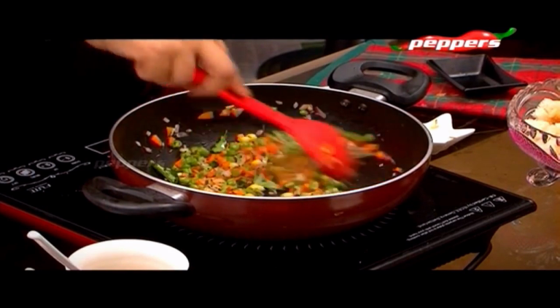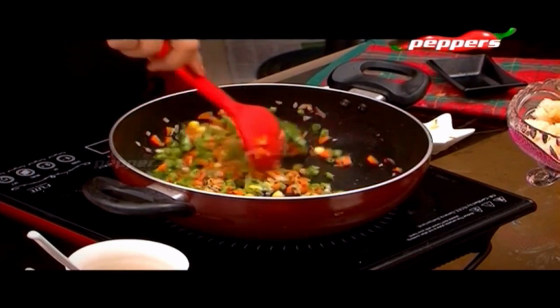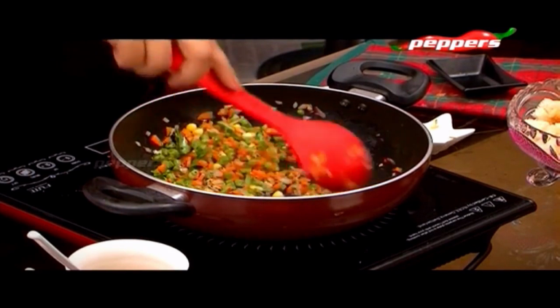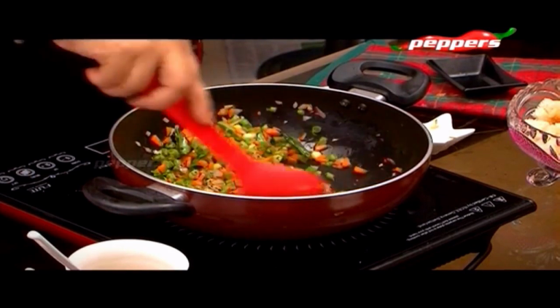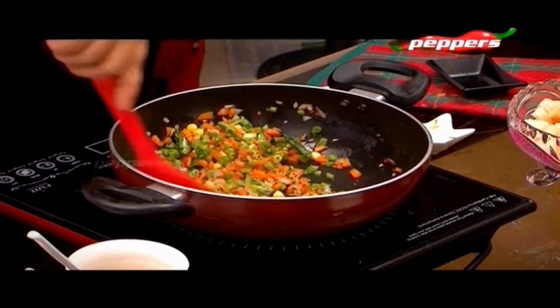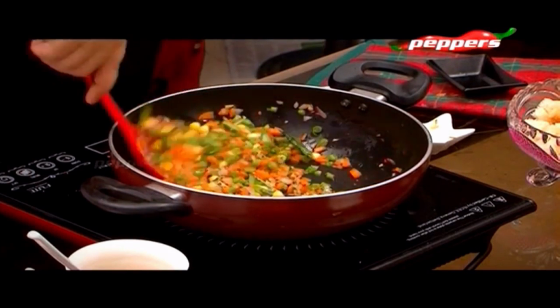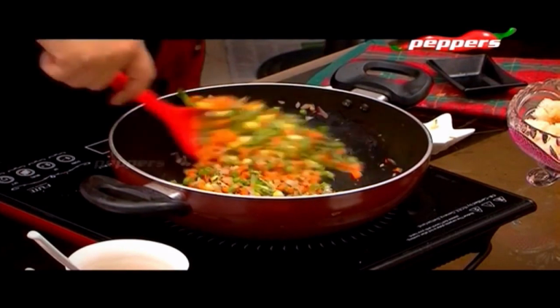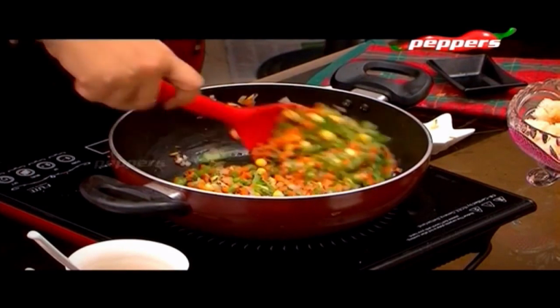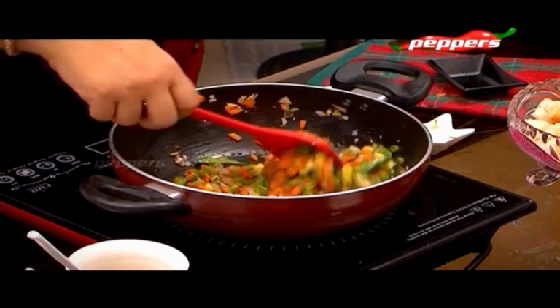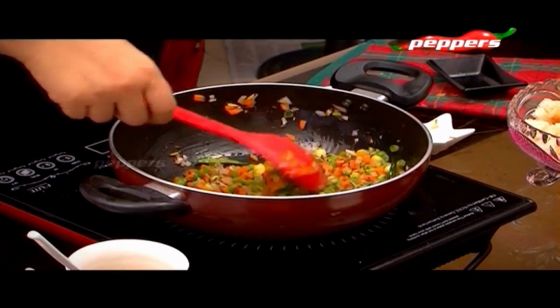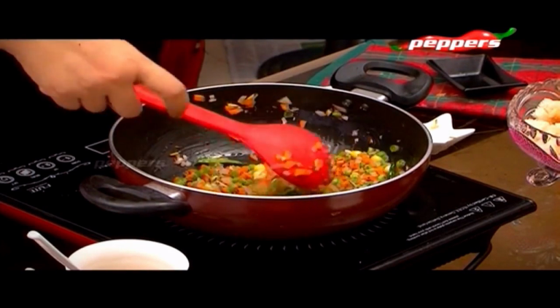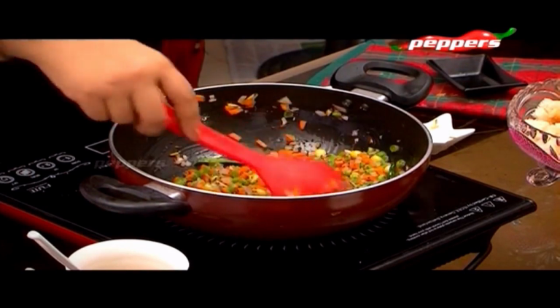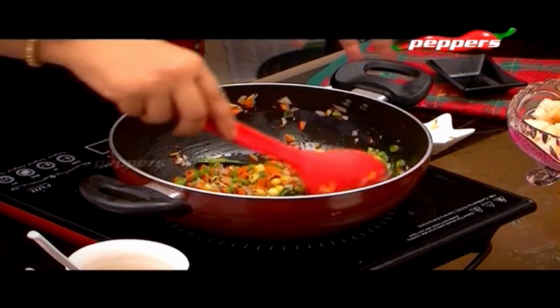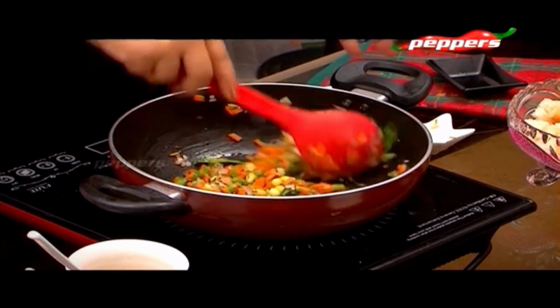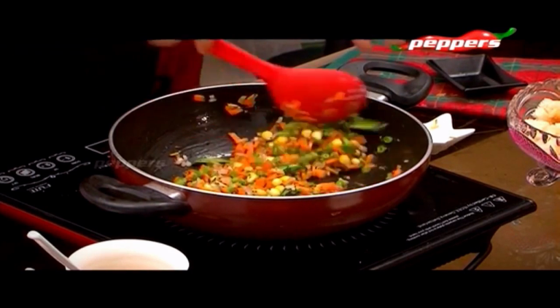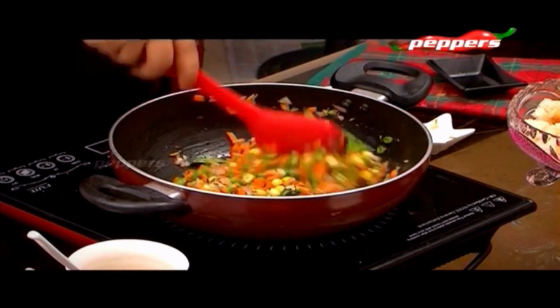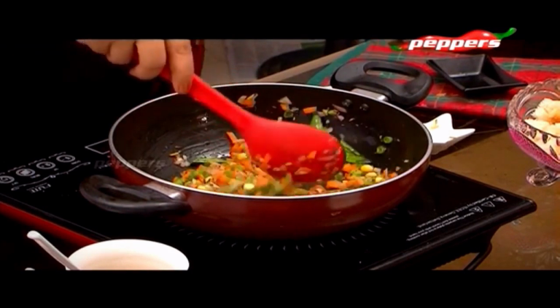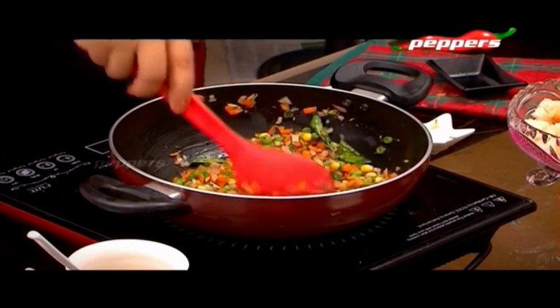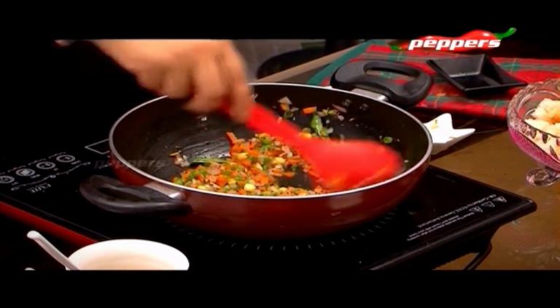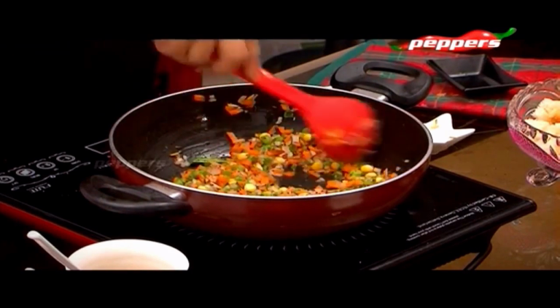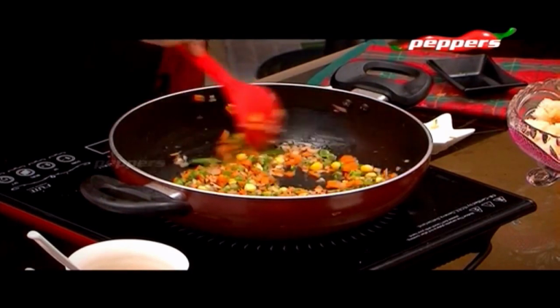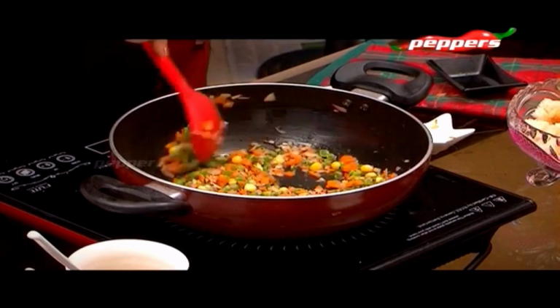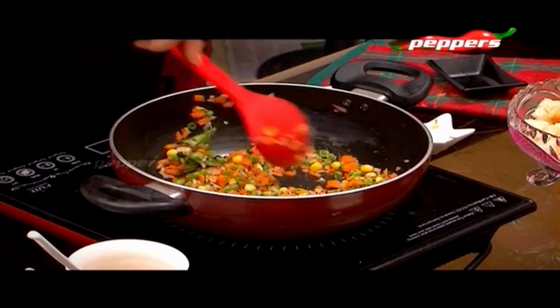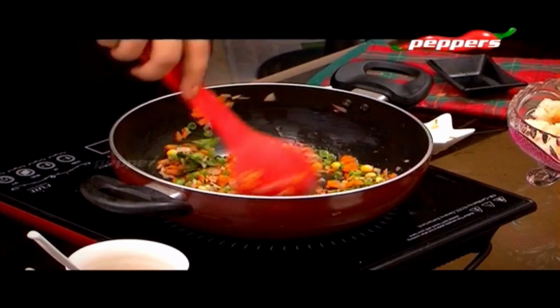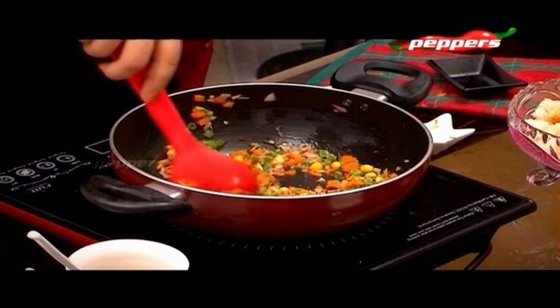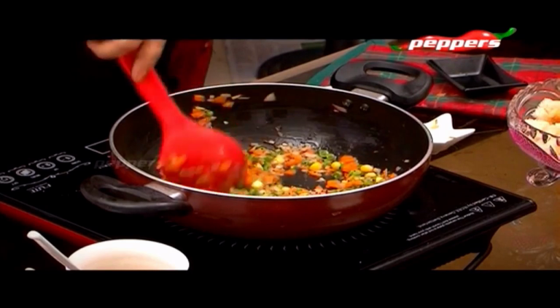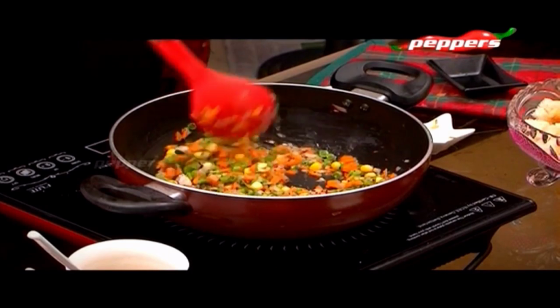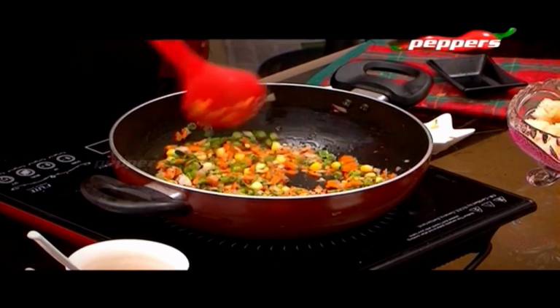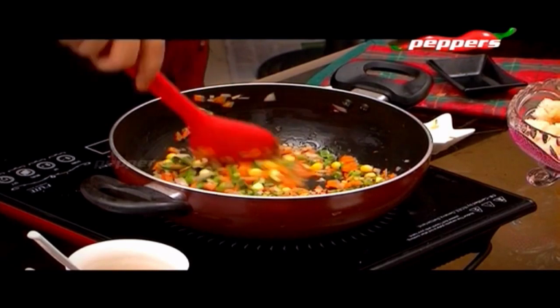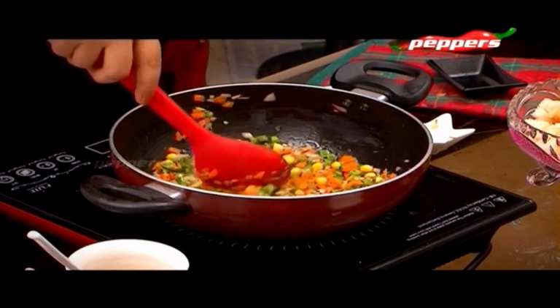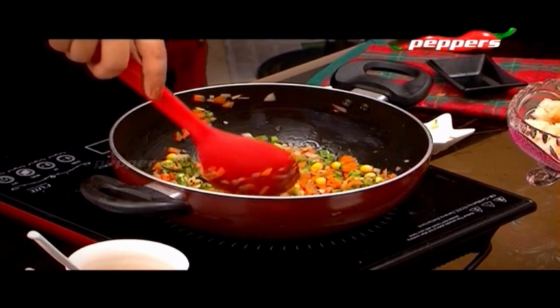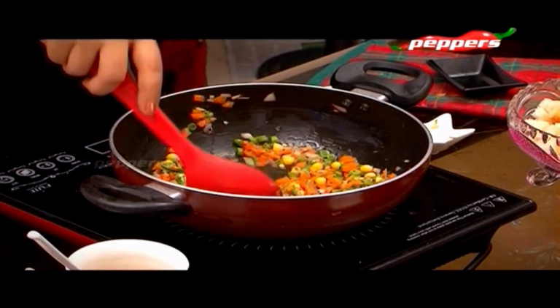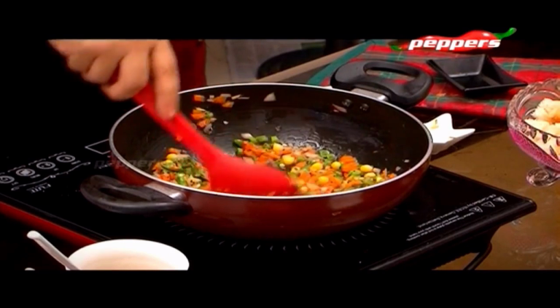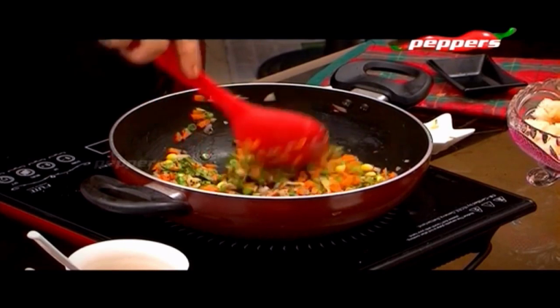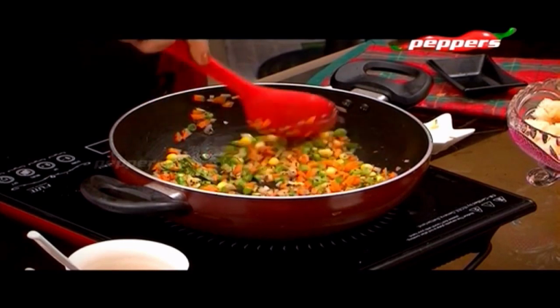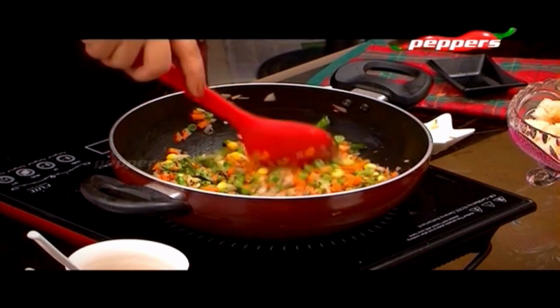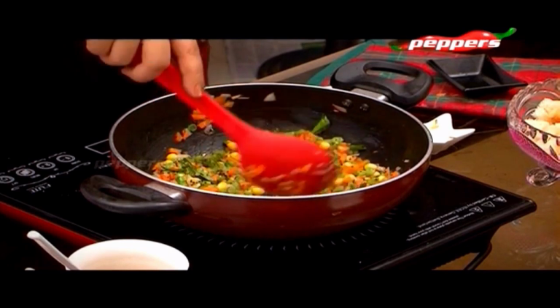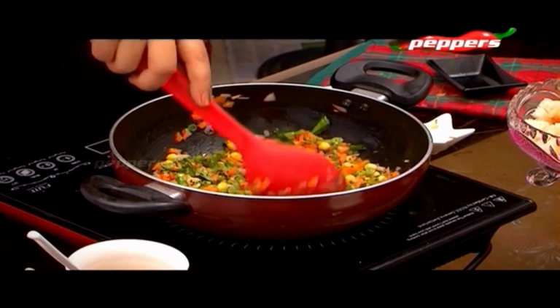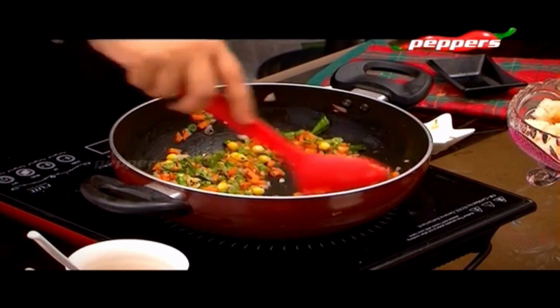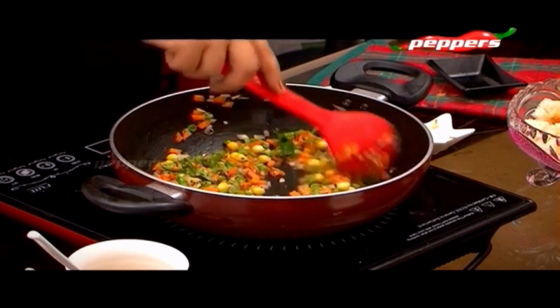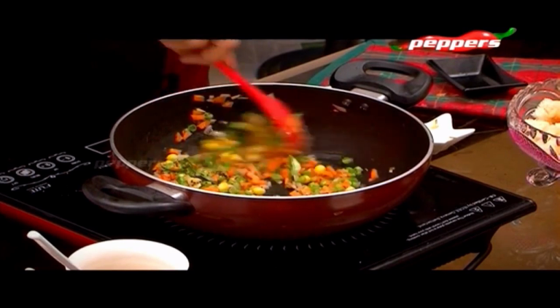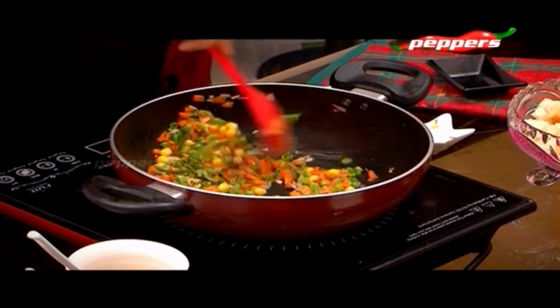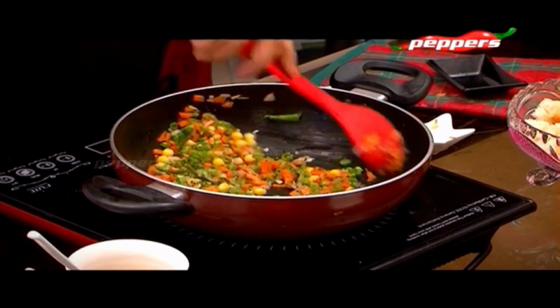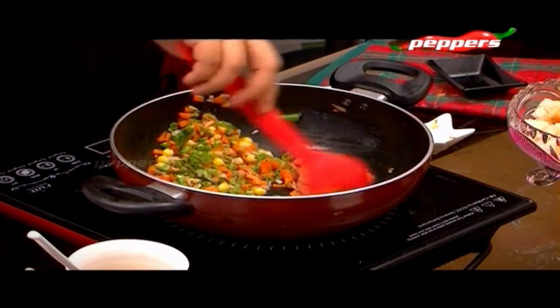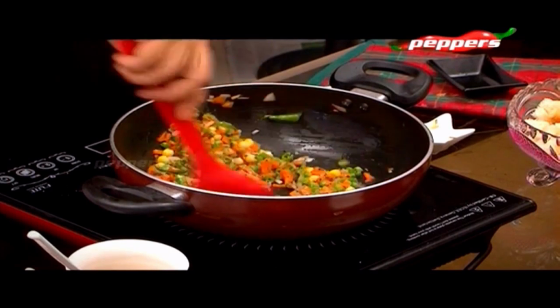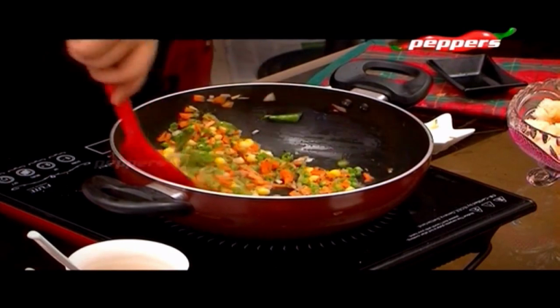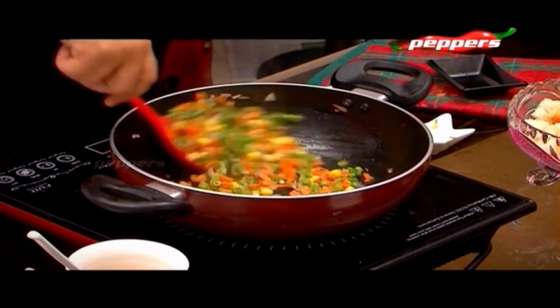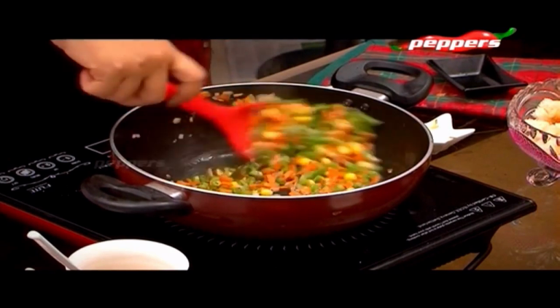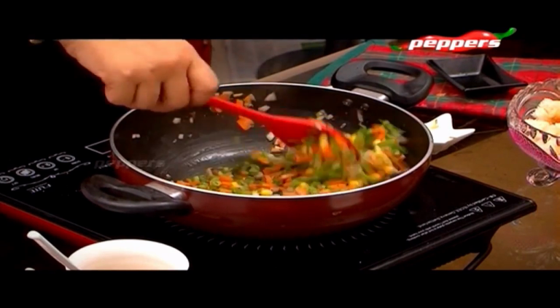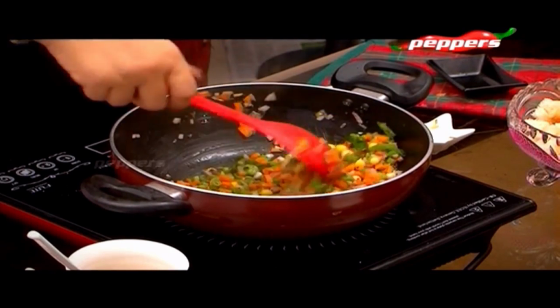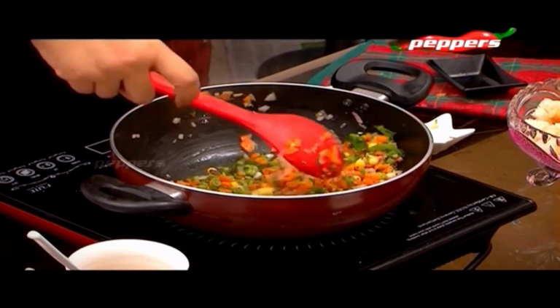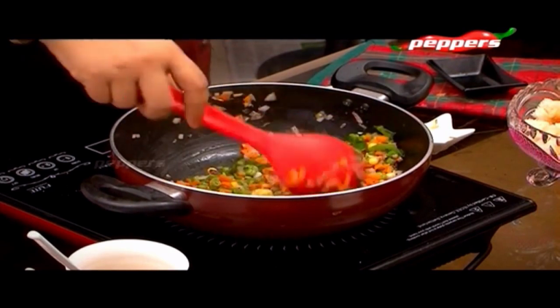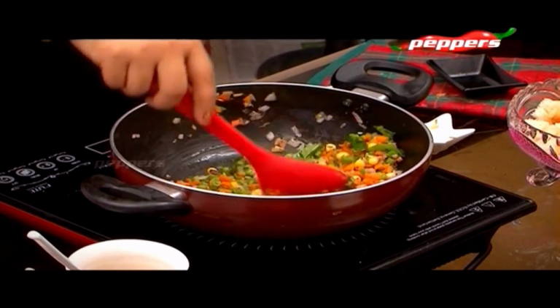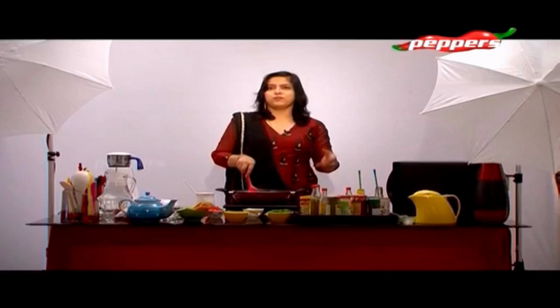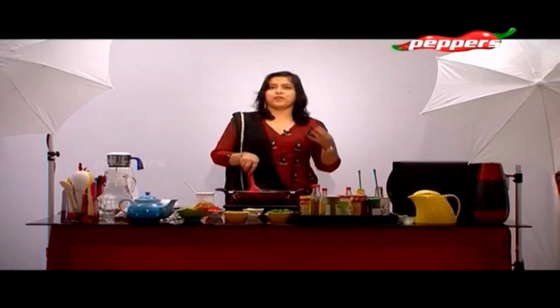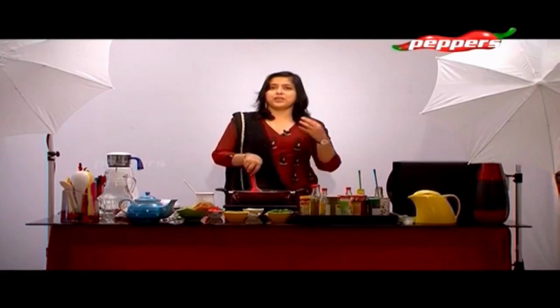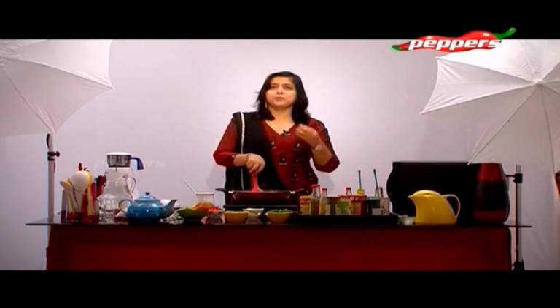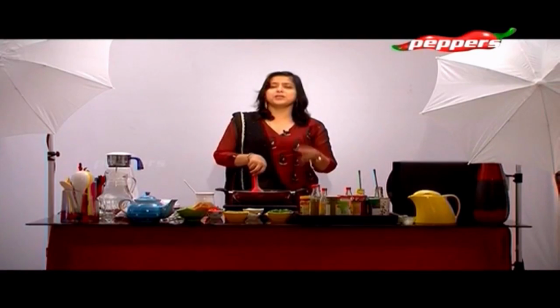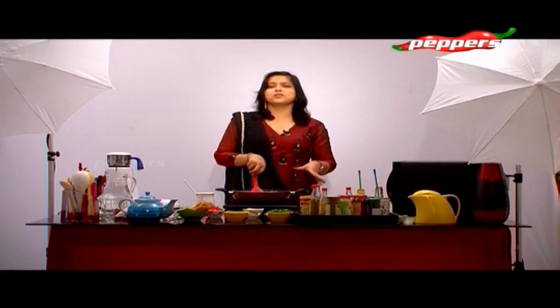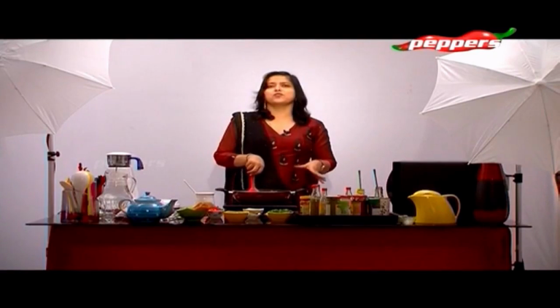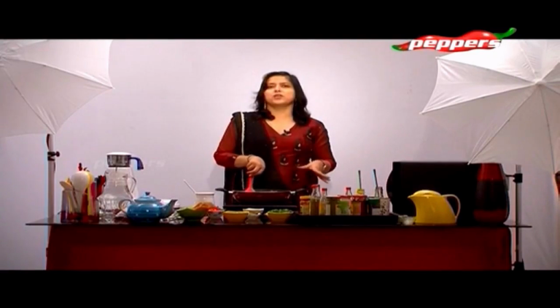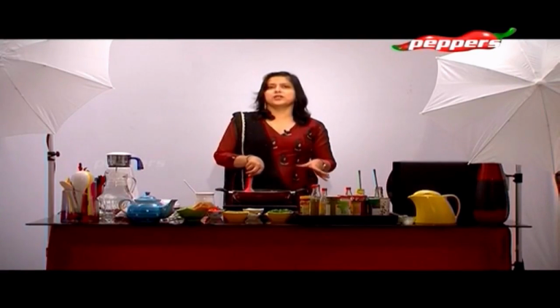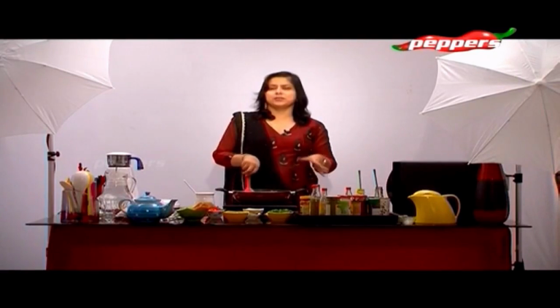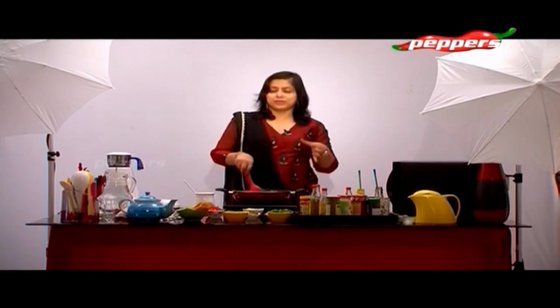Beans are full of fiber. Diabetic patients should eat cut beans, vahala thandu - fibrous food items.